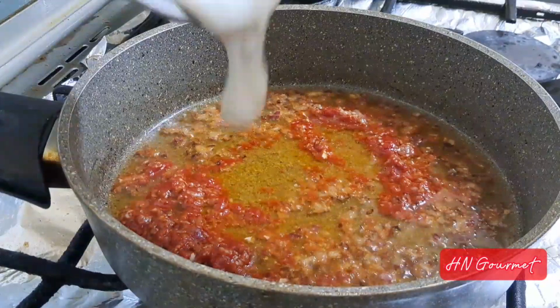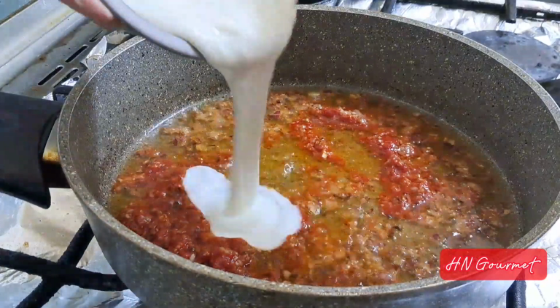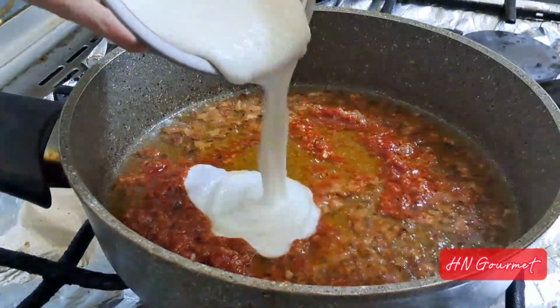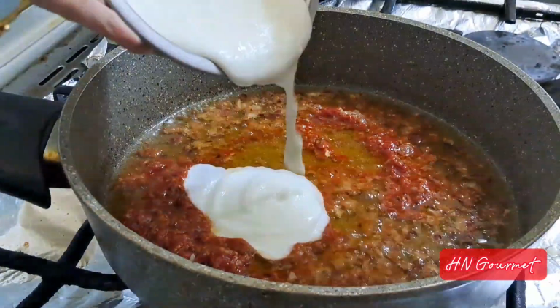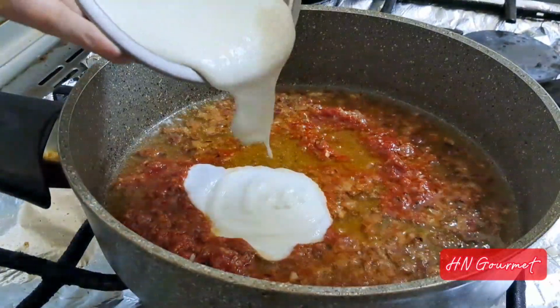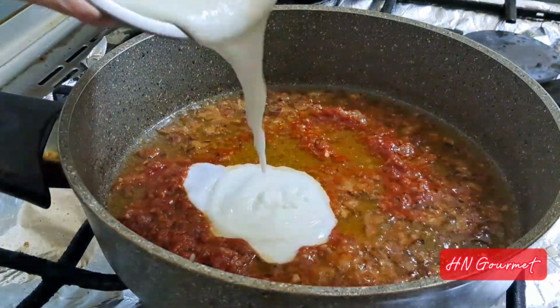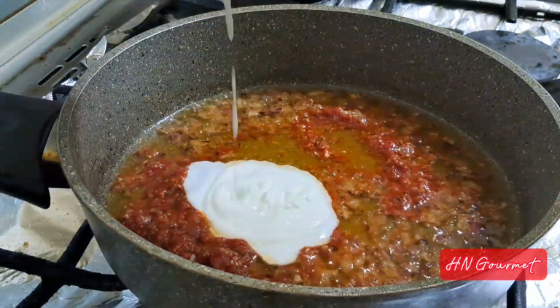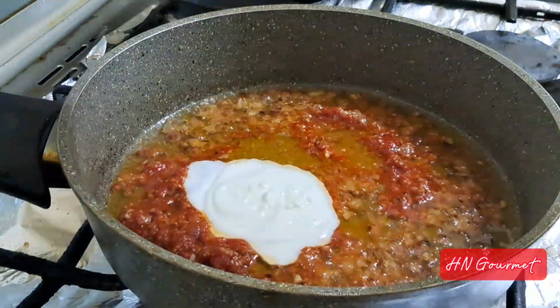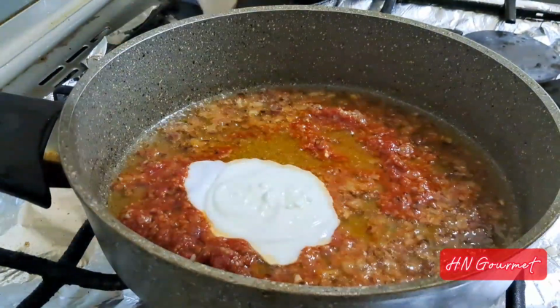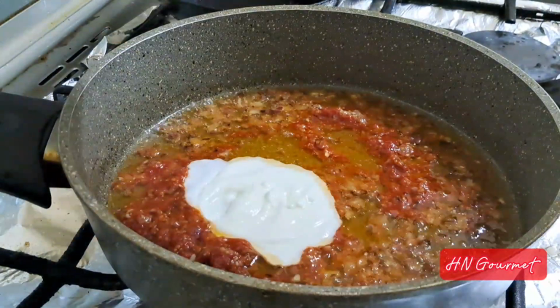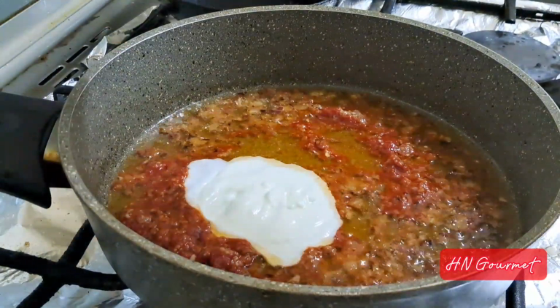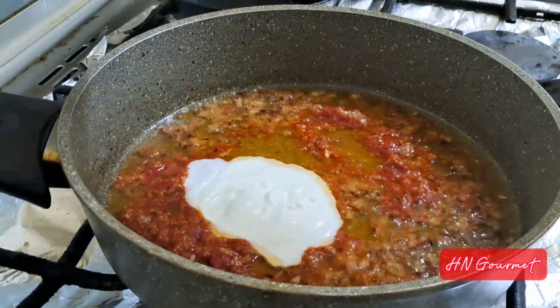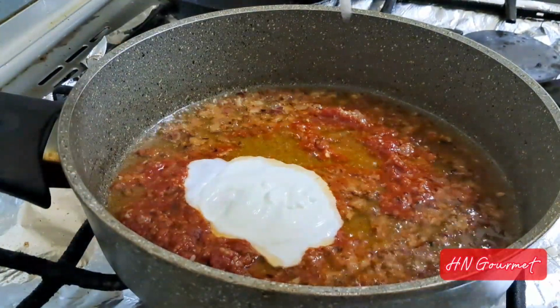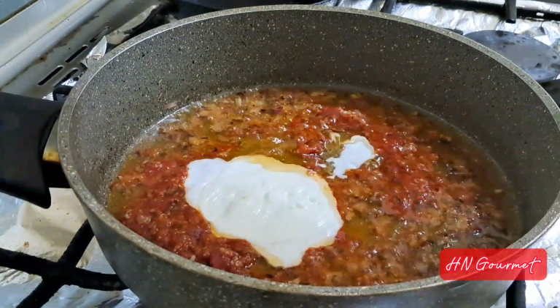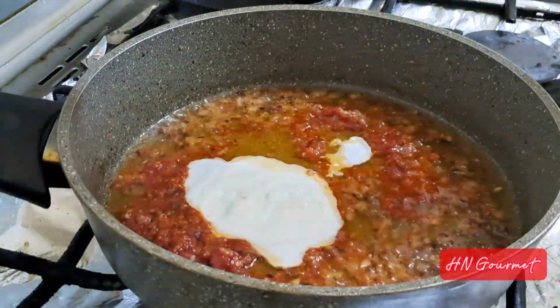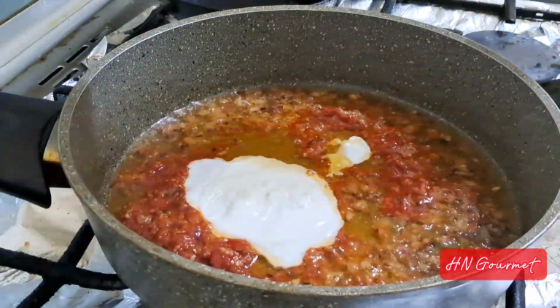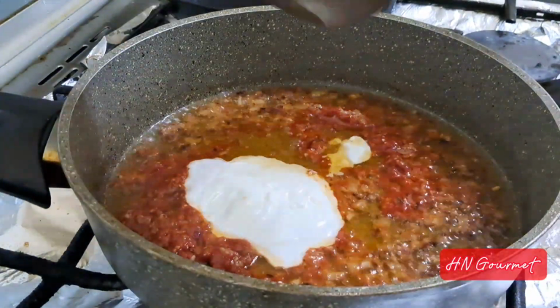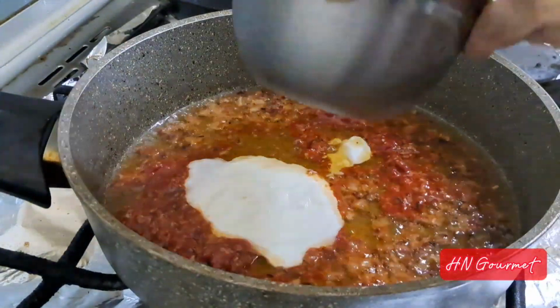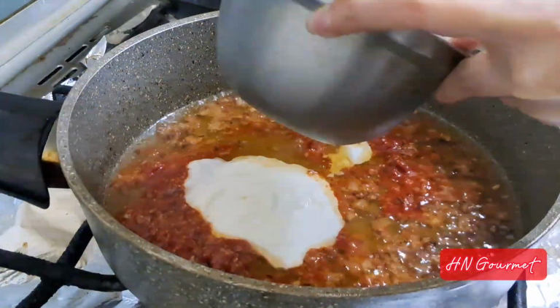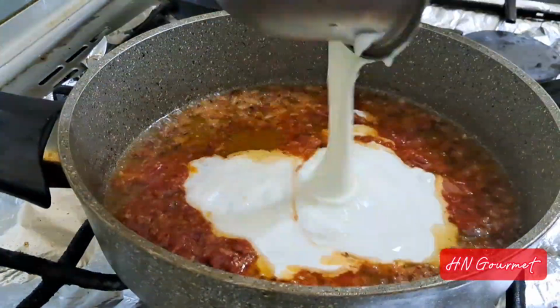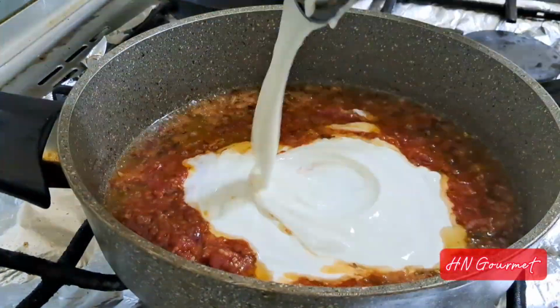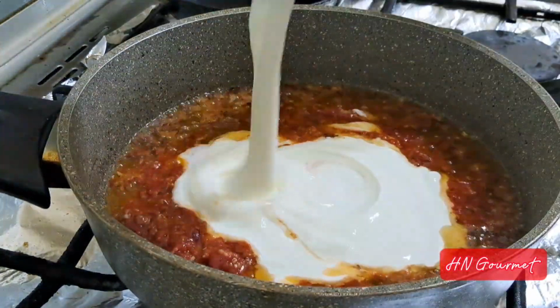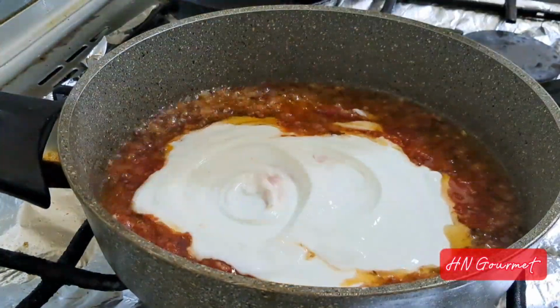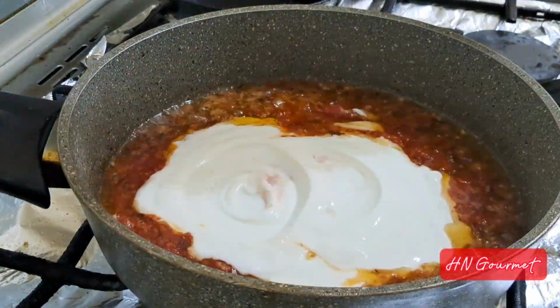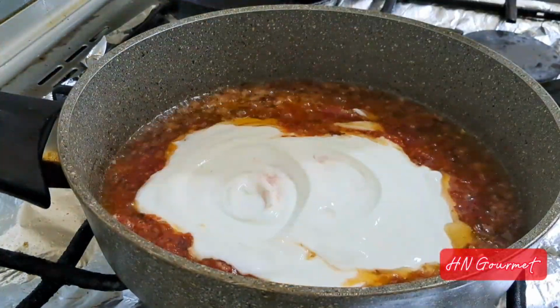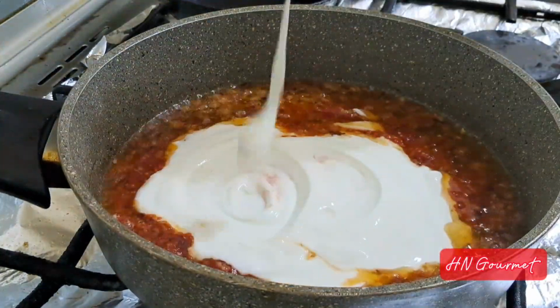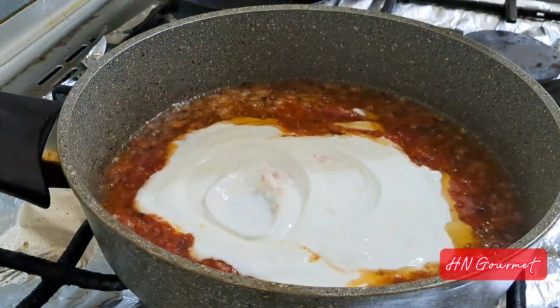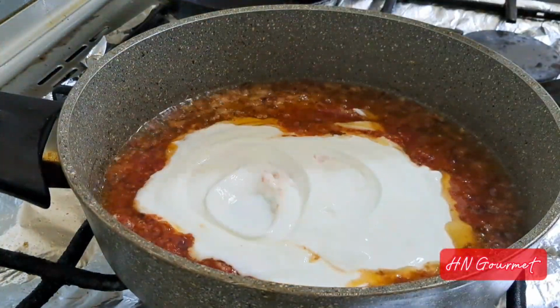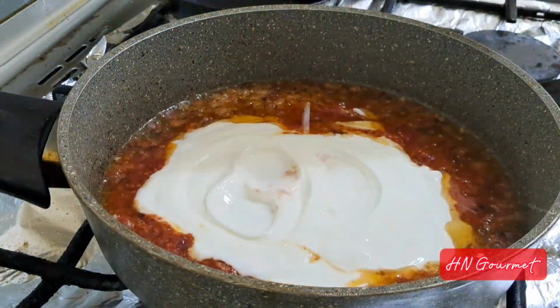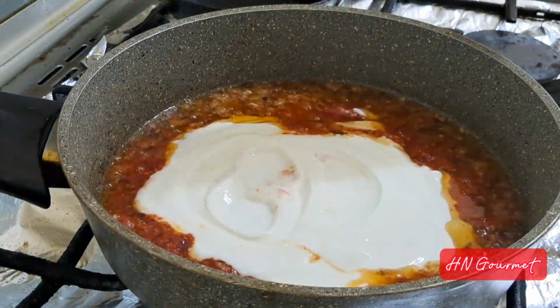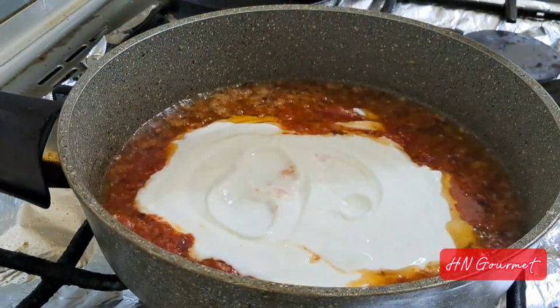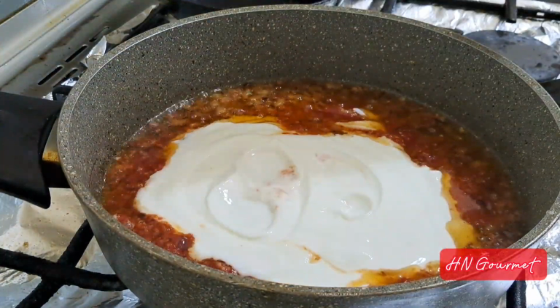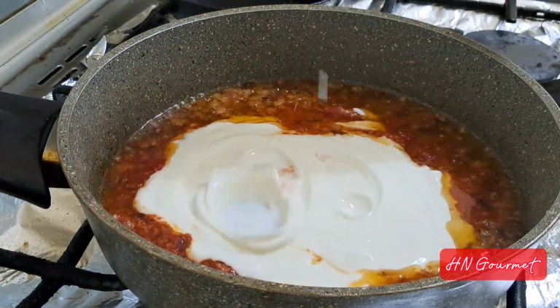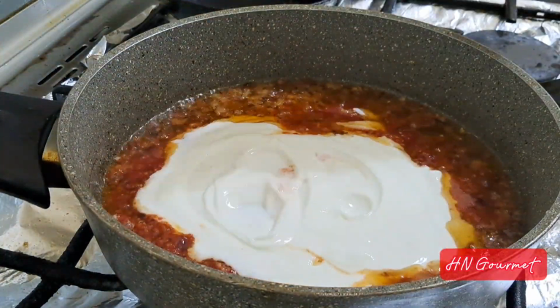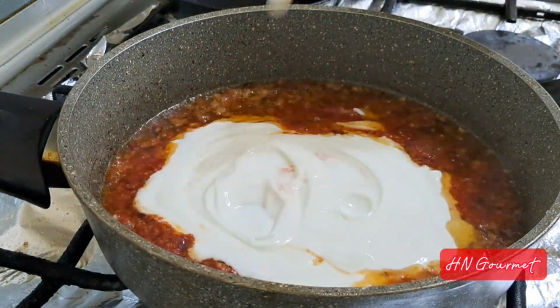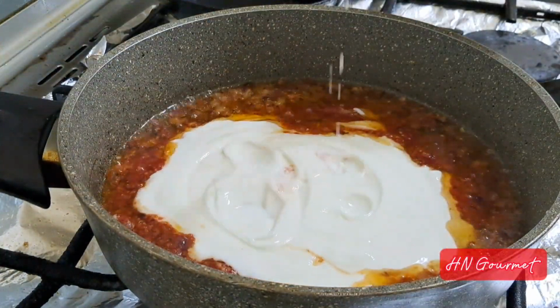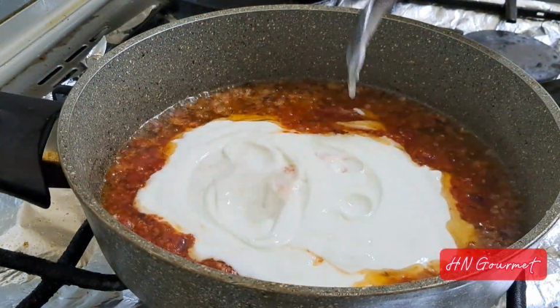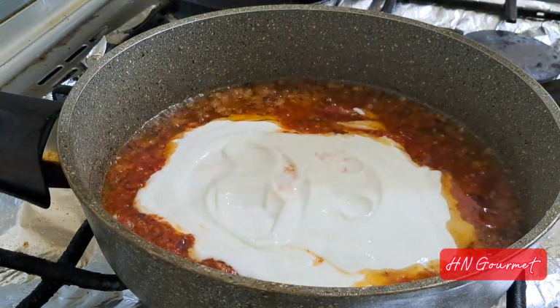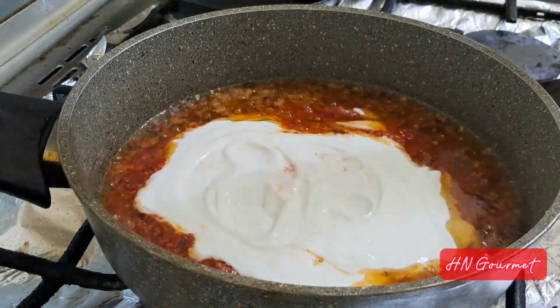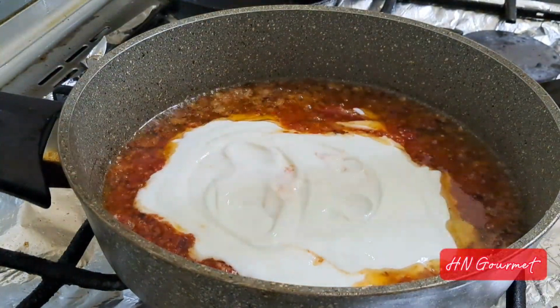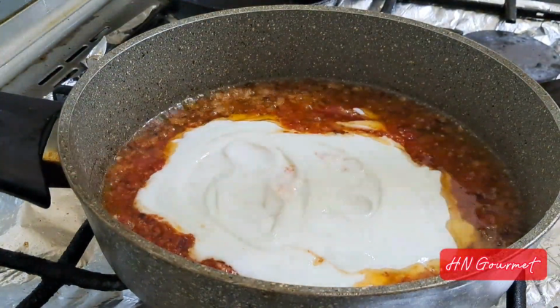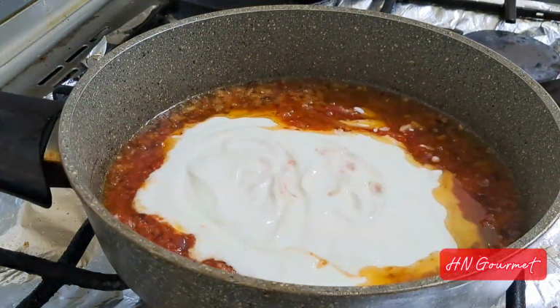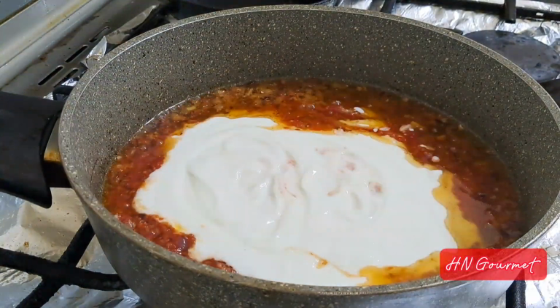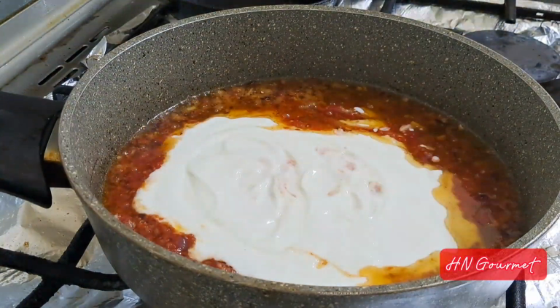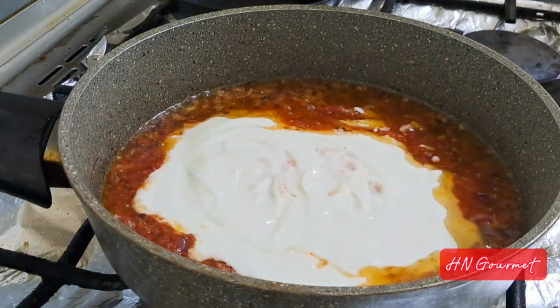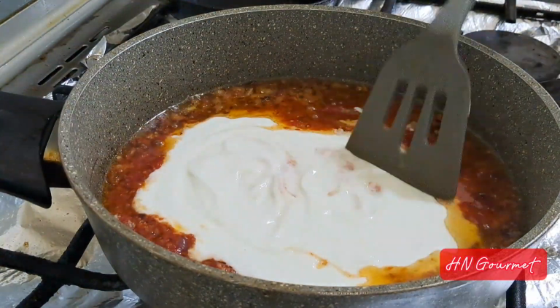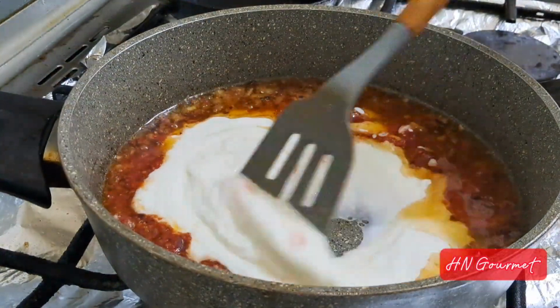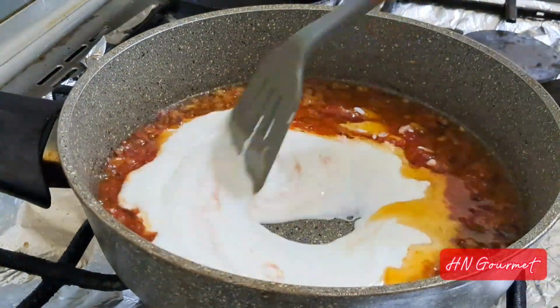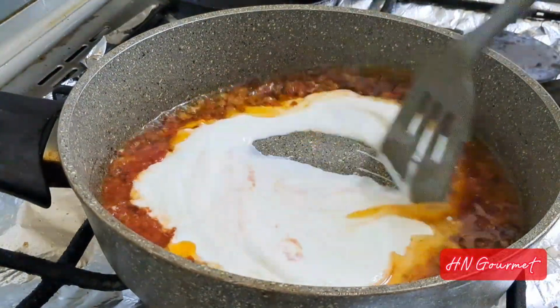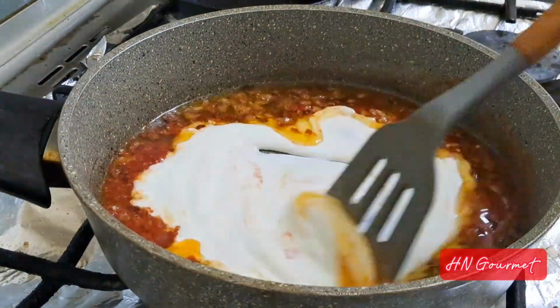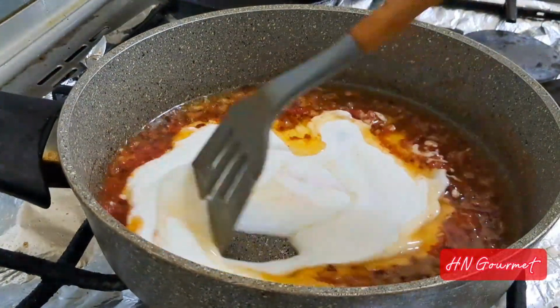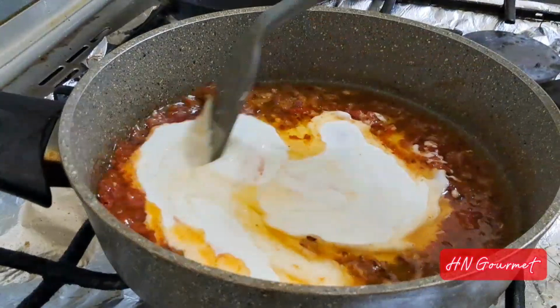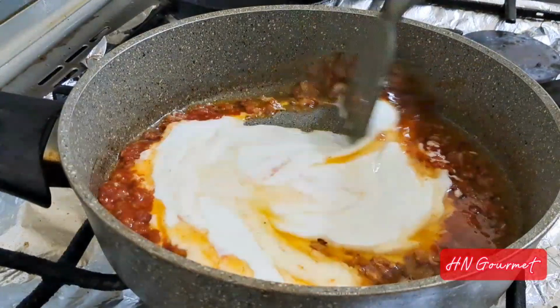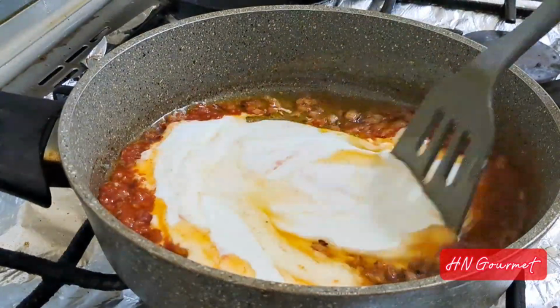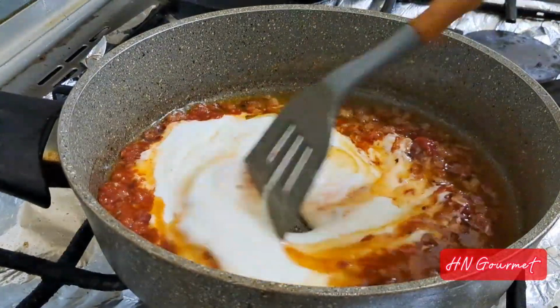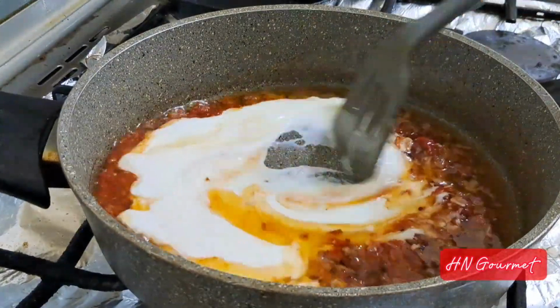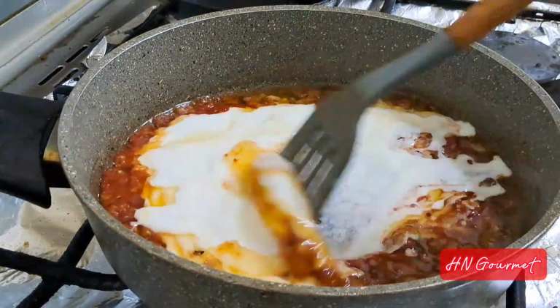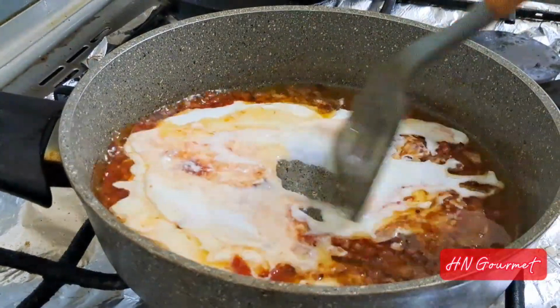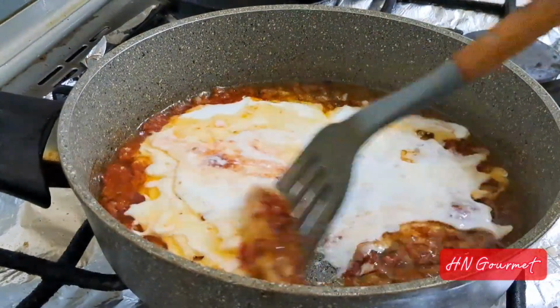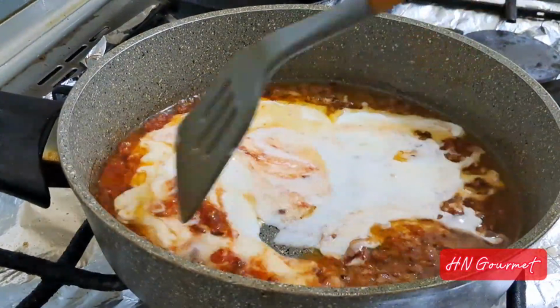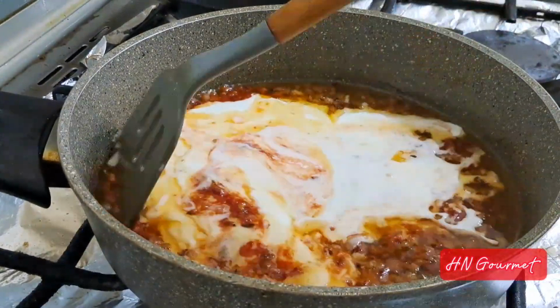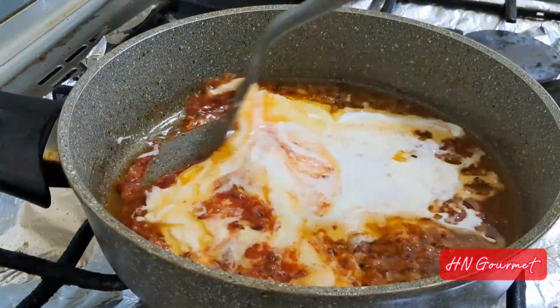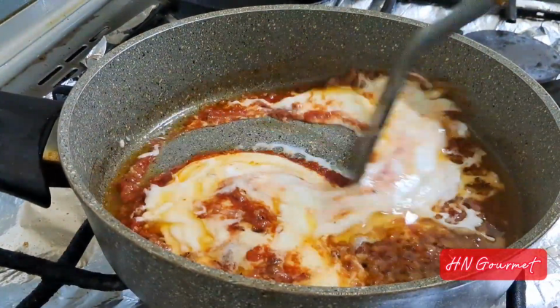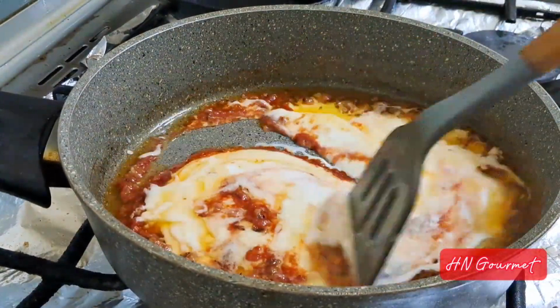Meanwhile, heat some oil in a pan and shallow fry the seekh kebabs until they get a nice golden brown color.